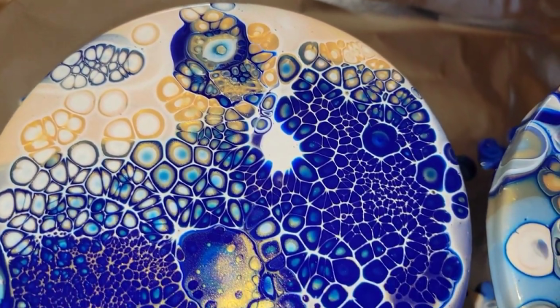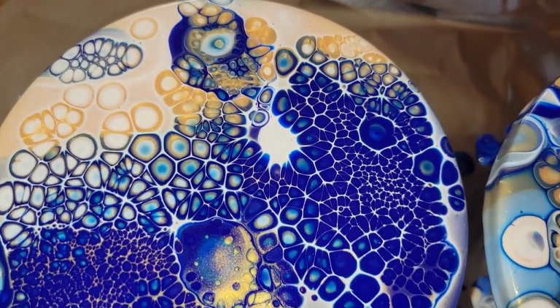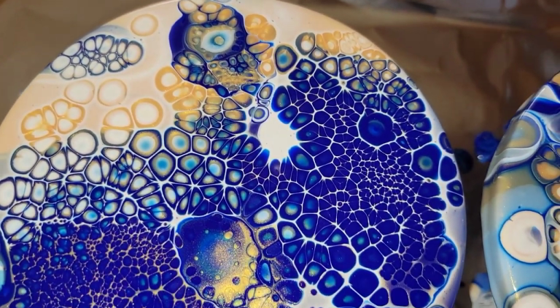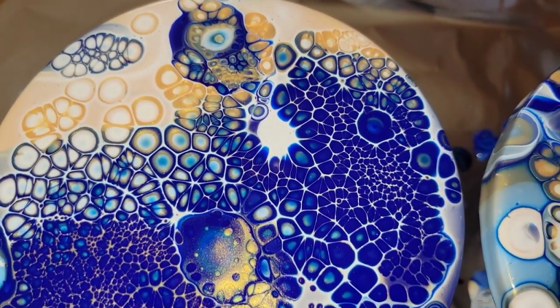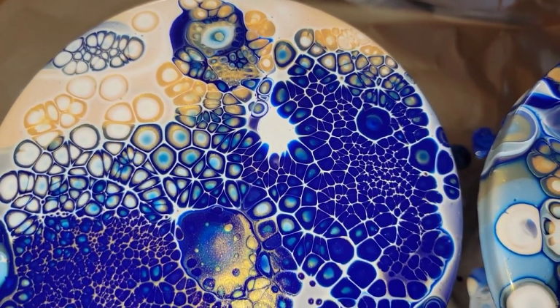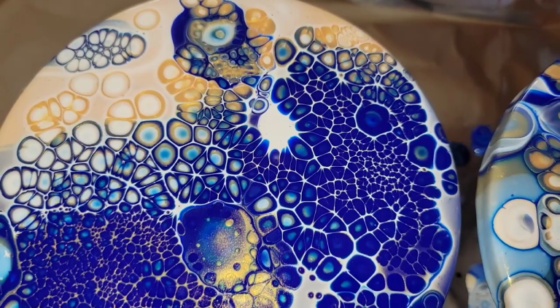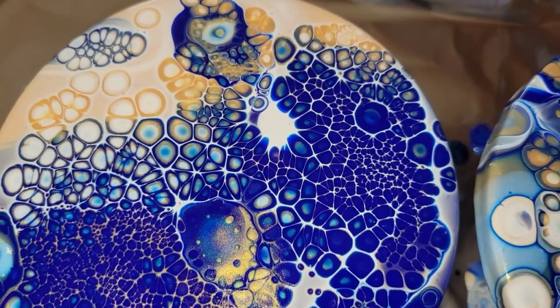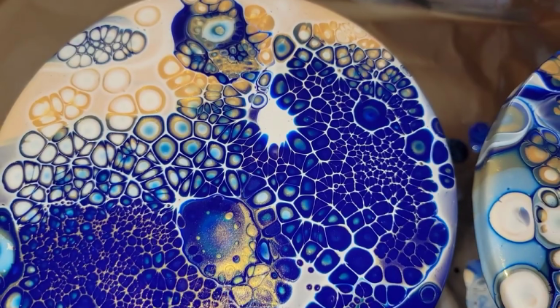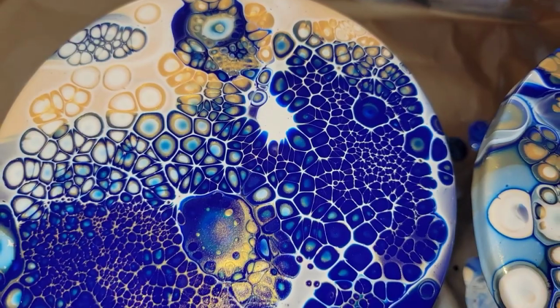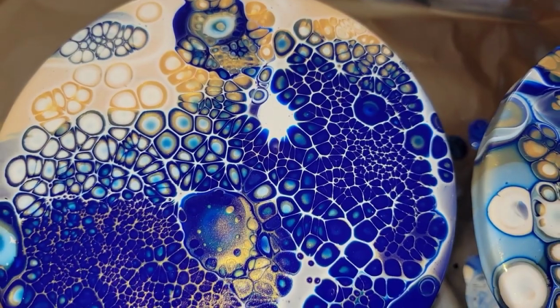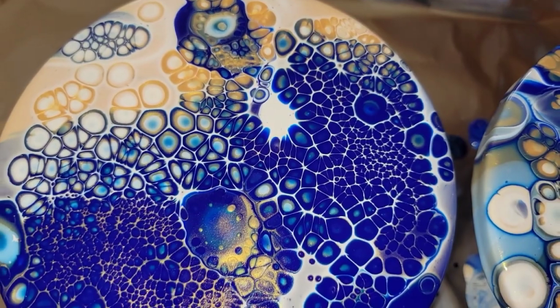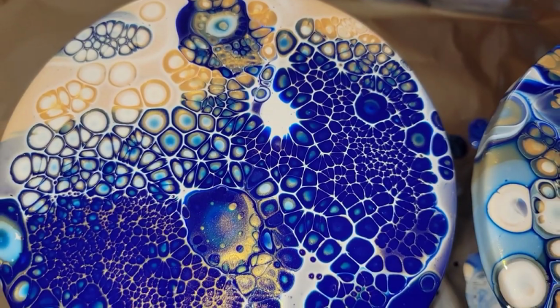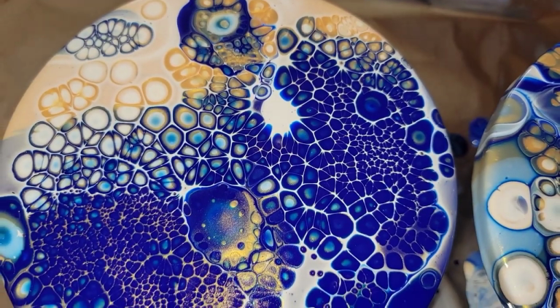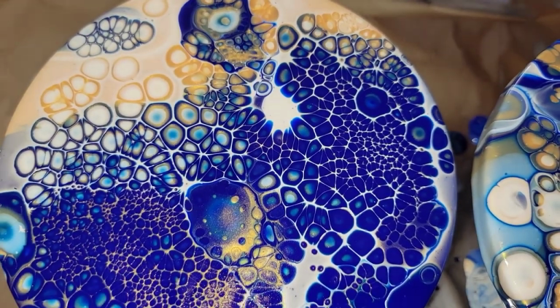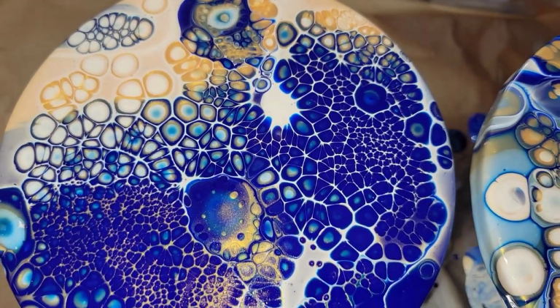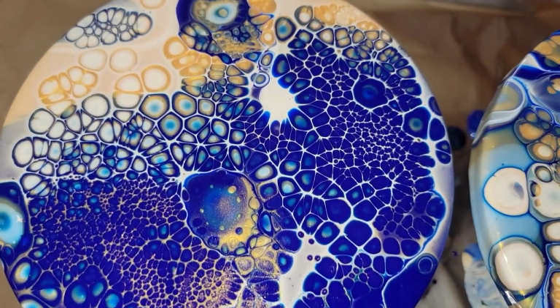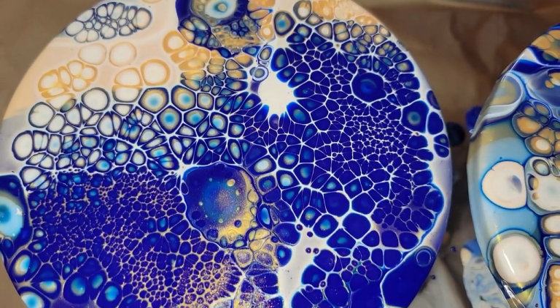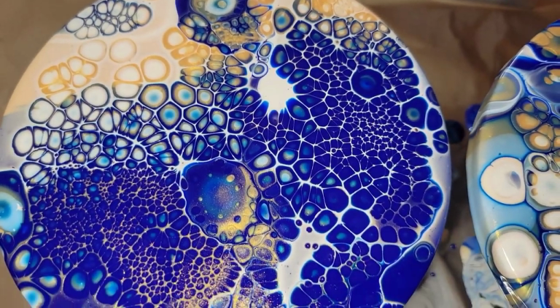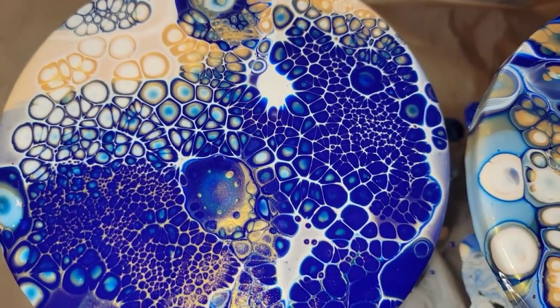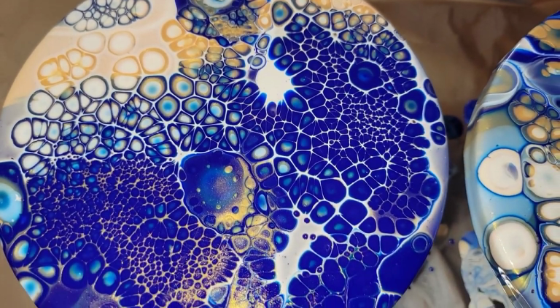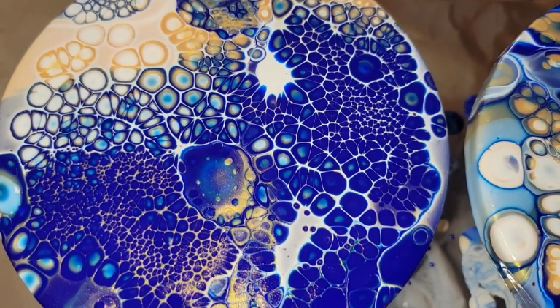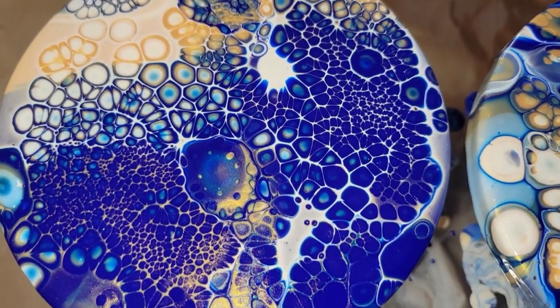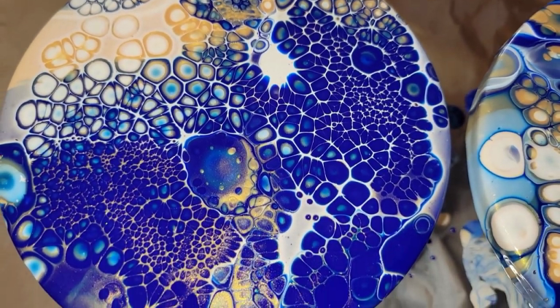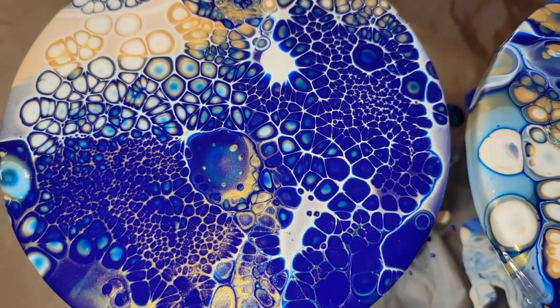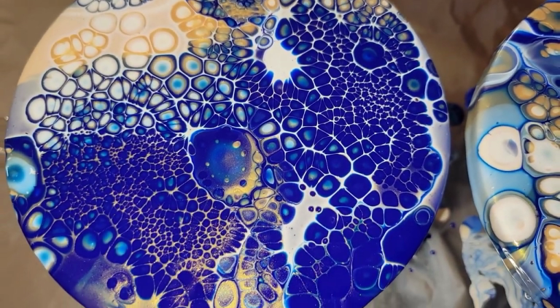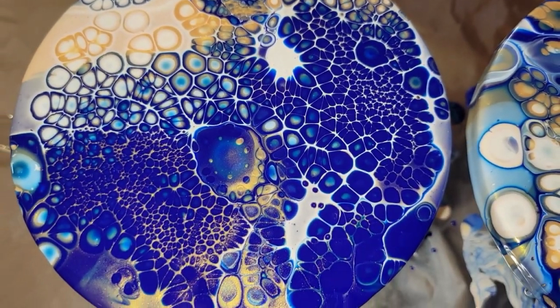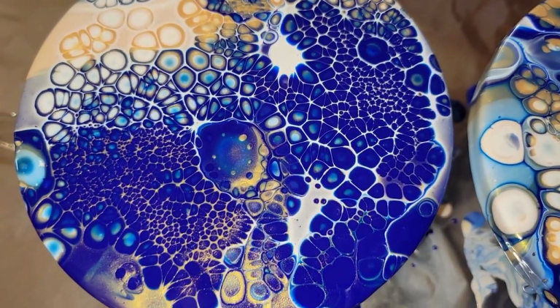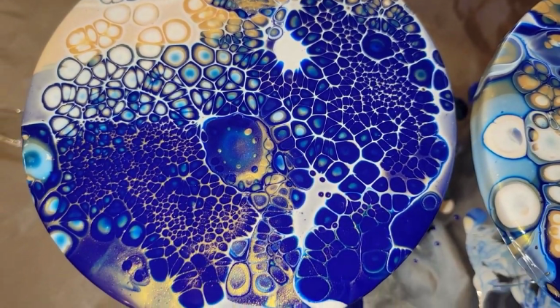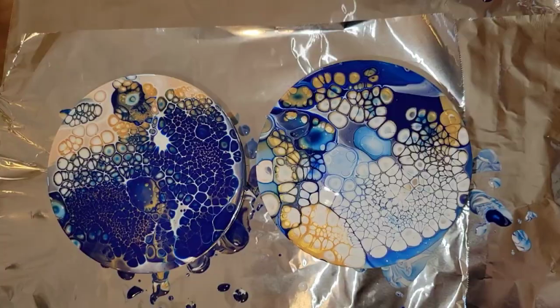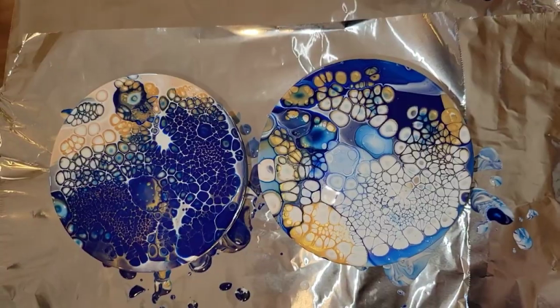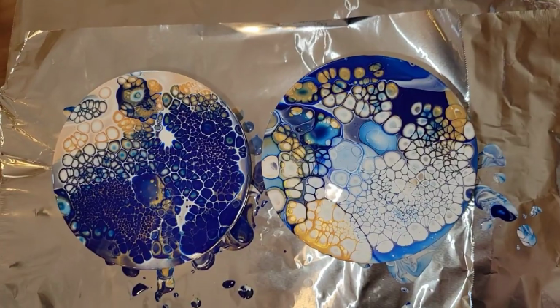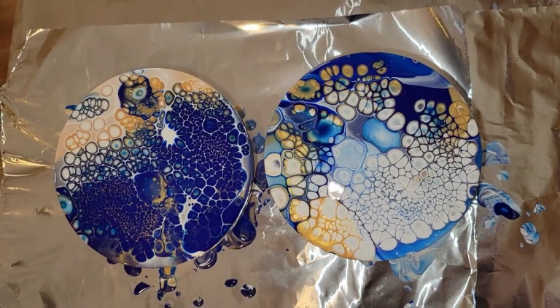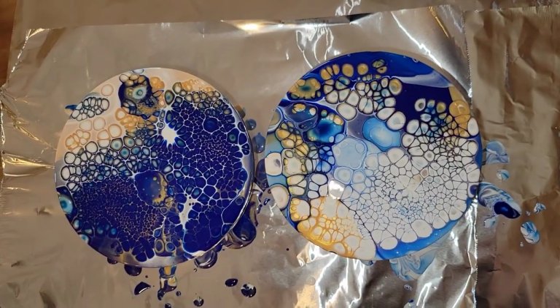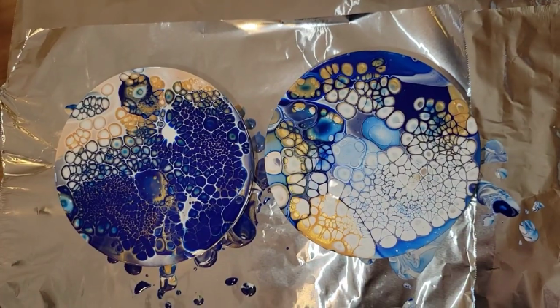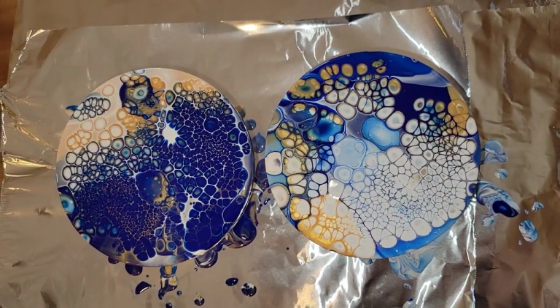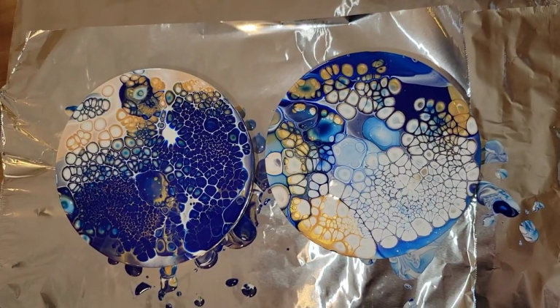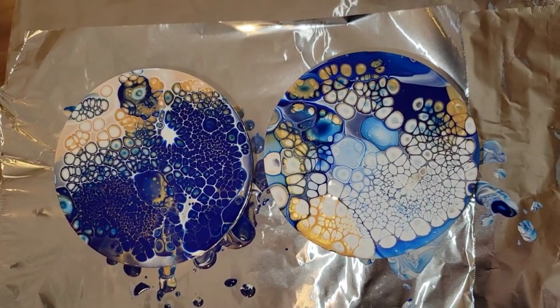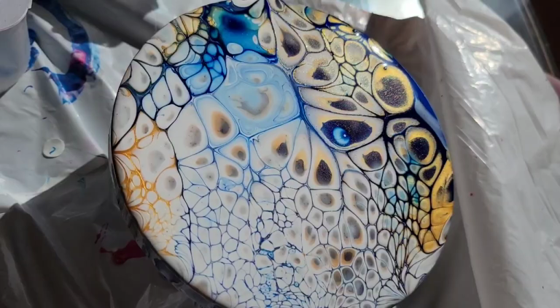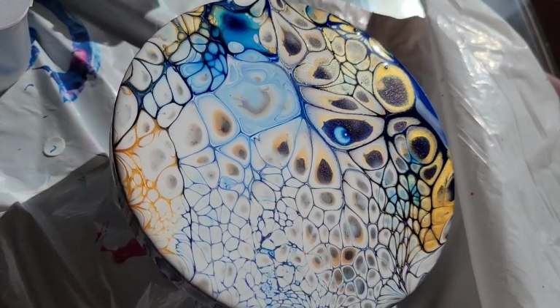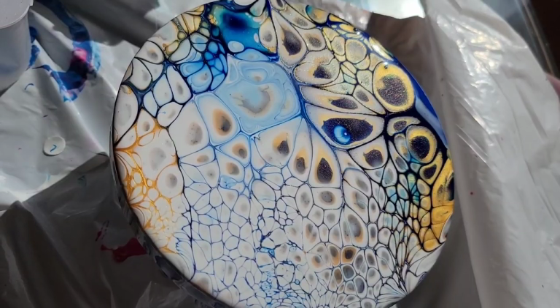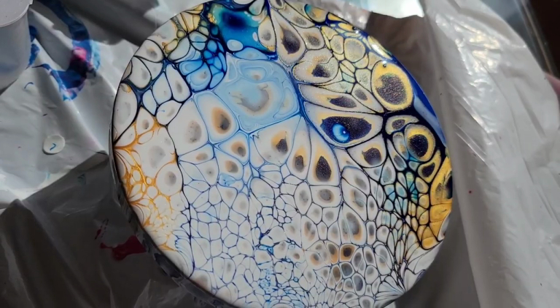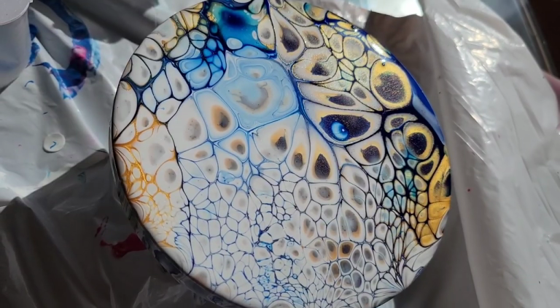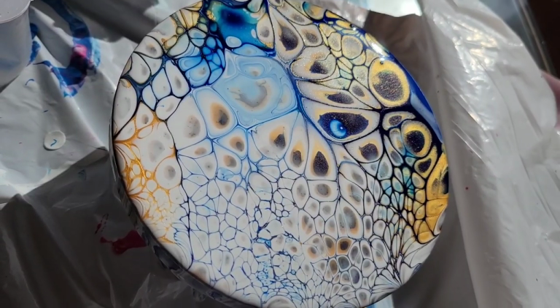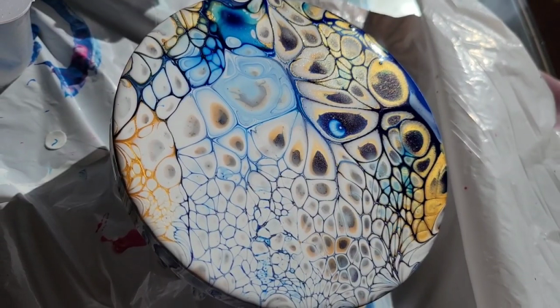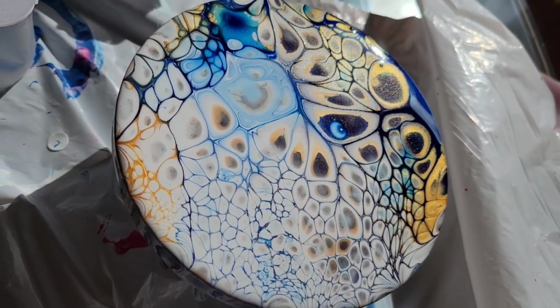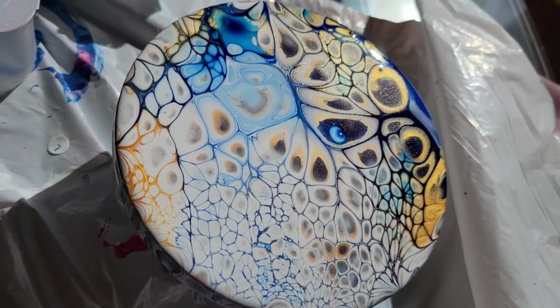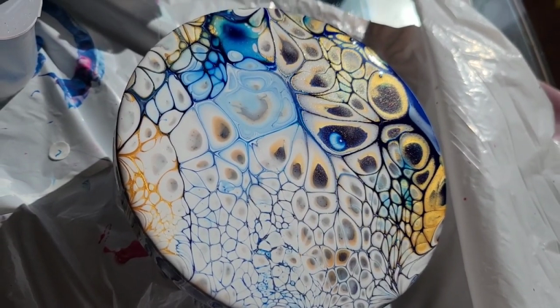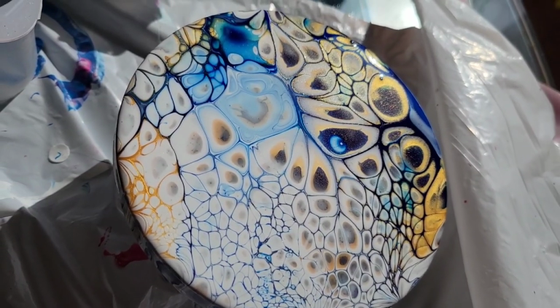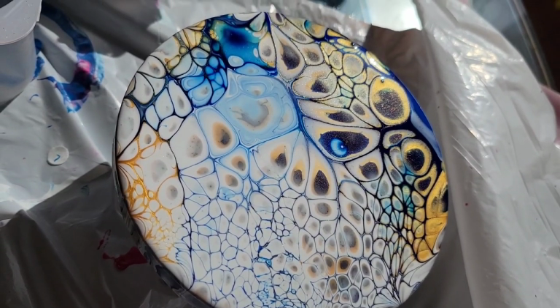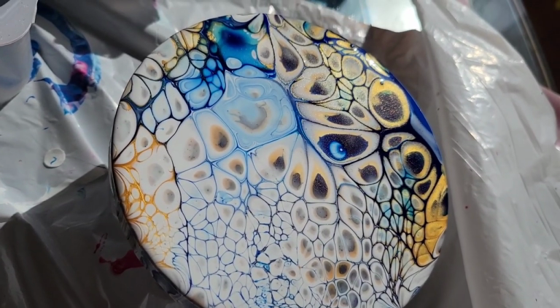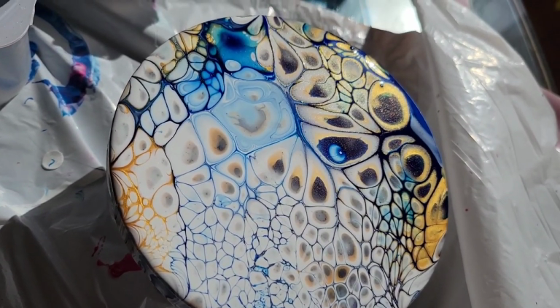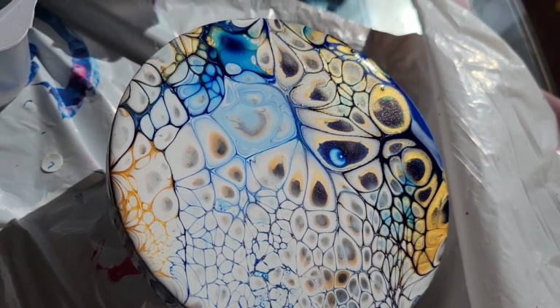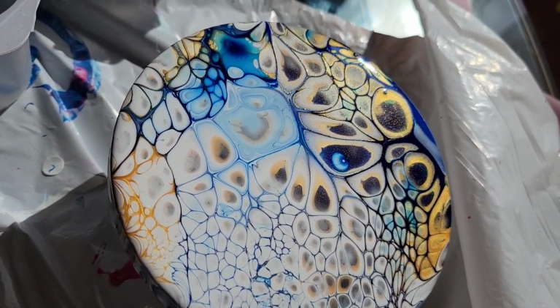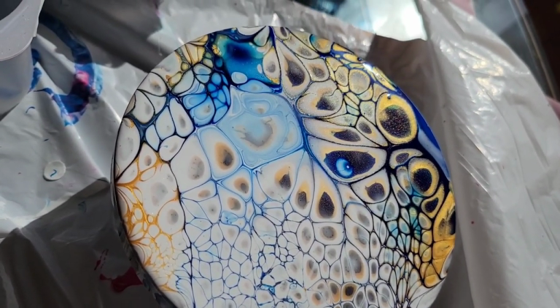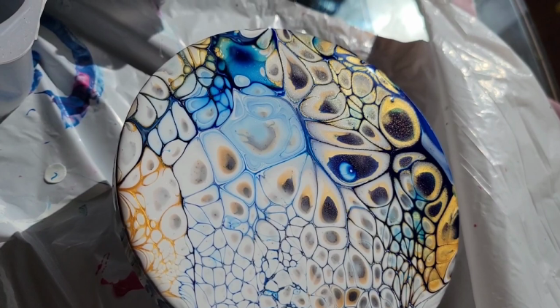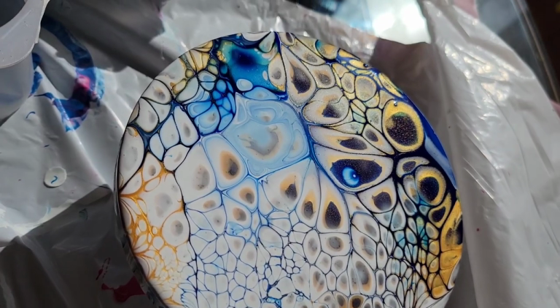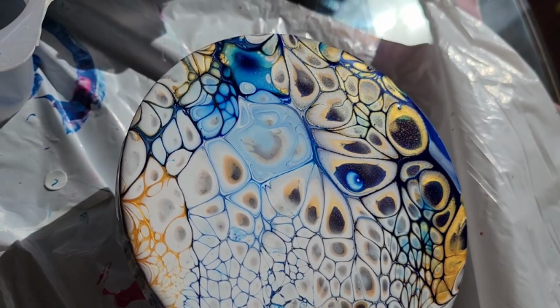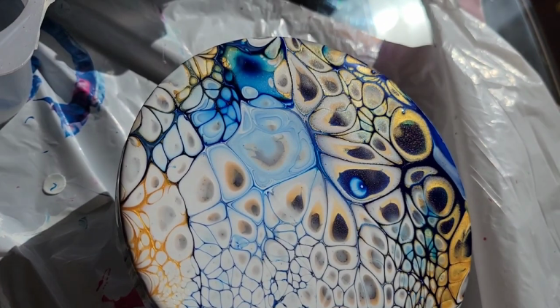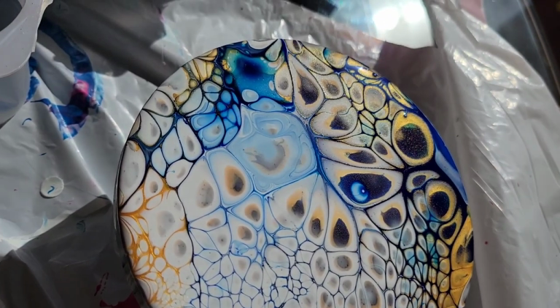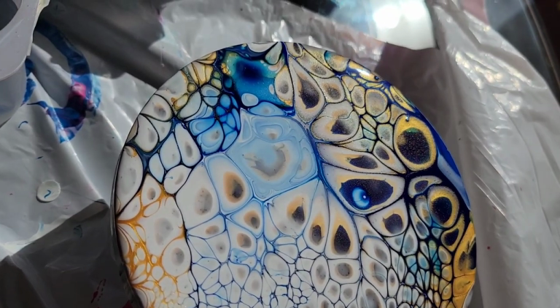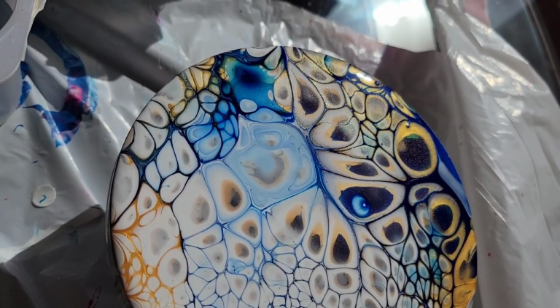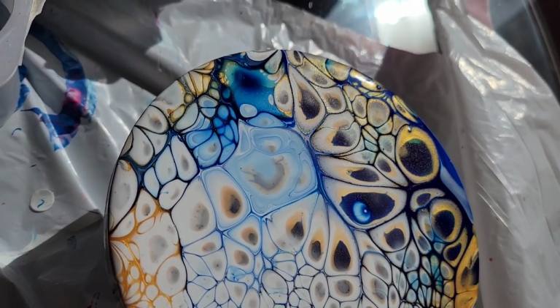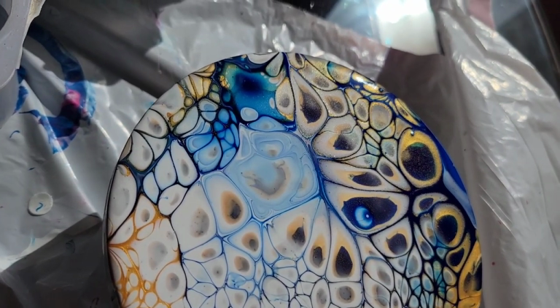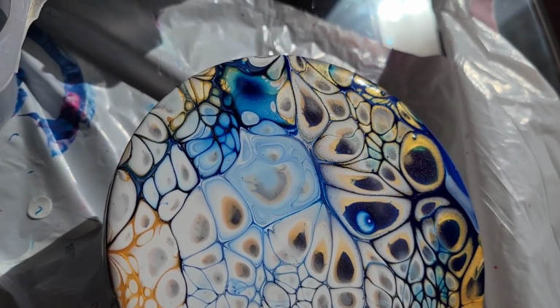So here's how they're looking freshly poured. I'm going to let them sit for a few hours and show you how they're going to turn out.